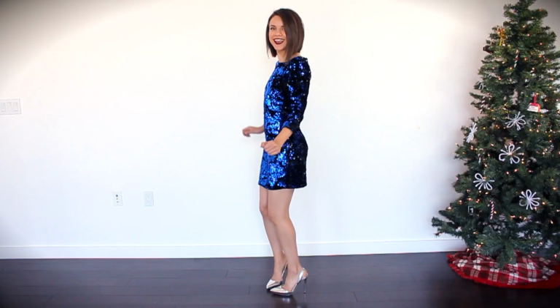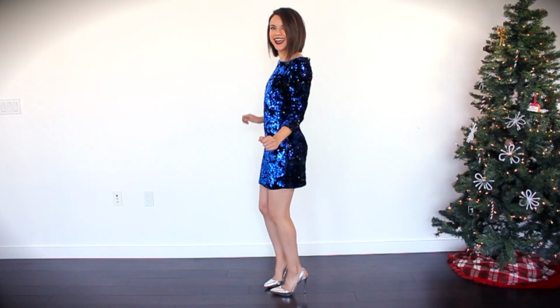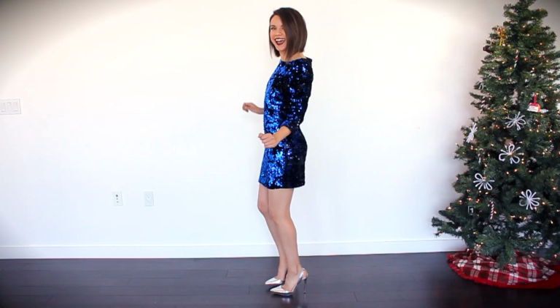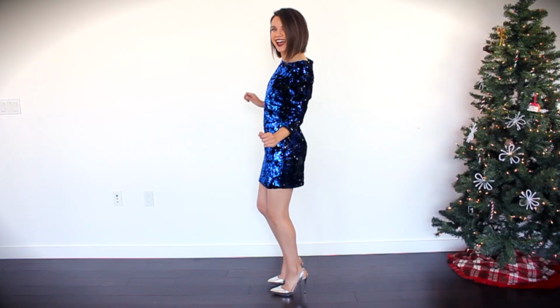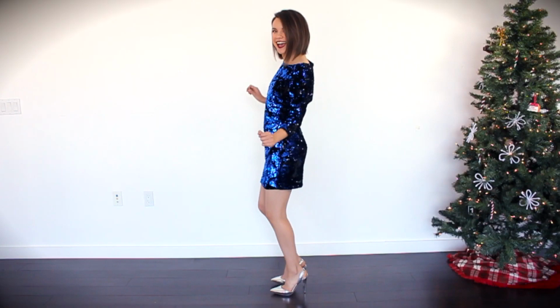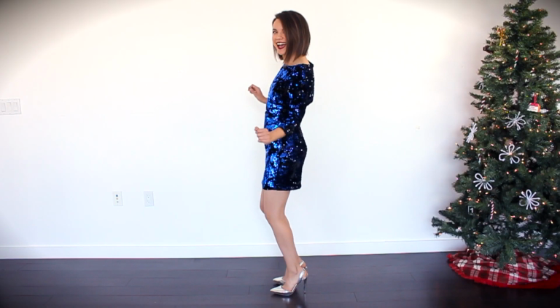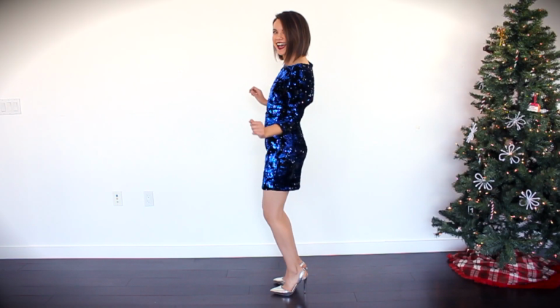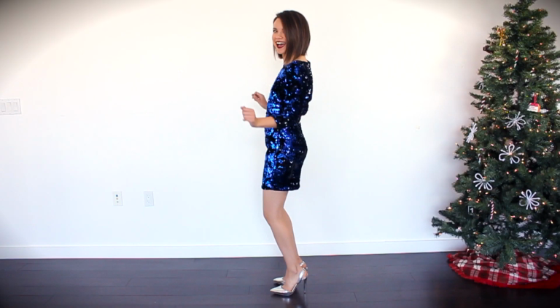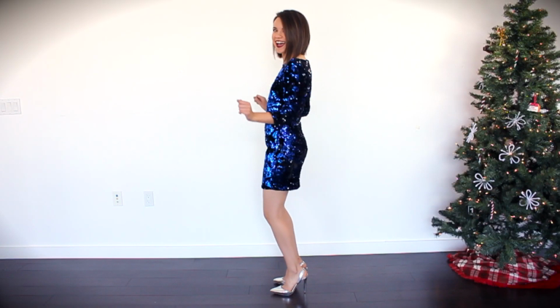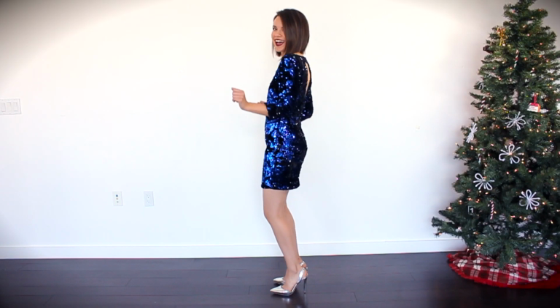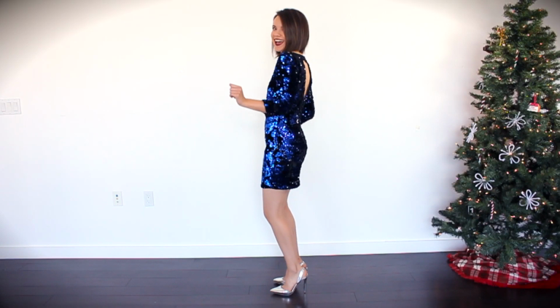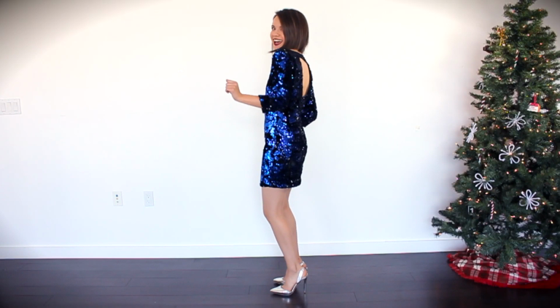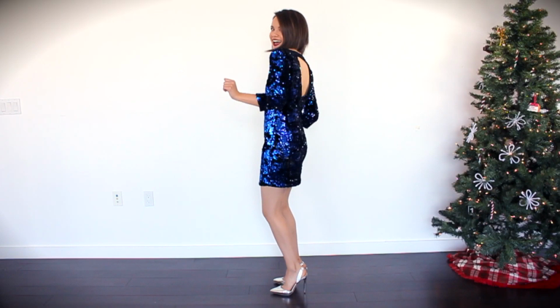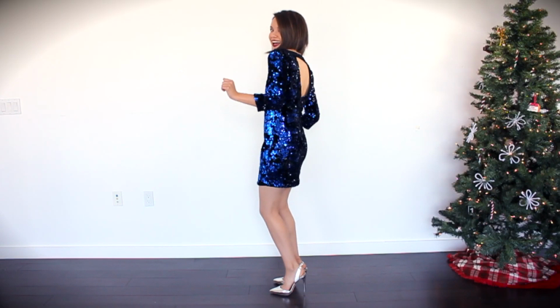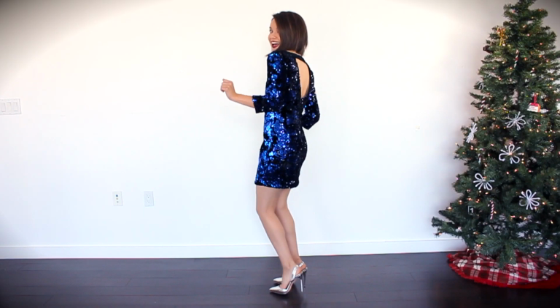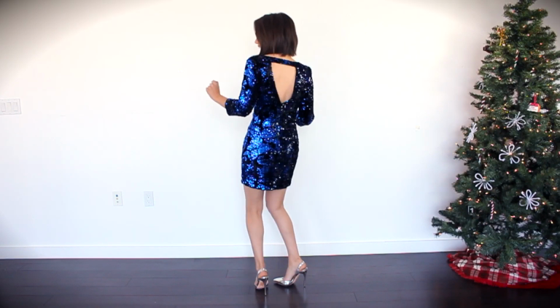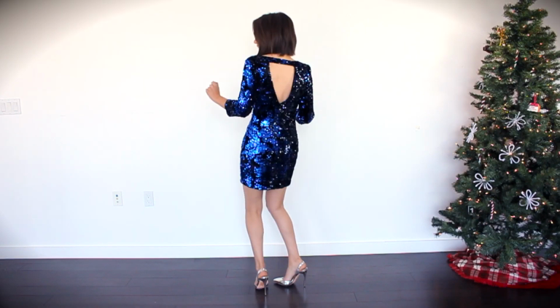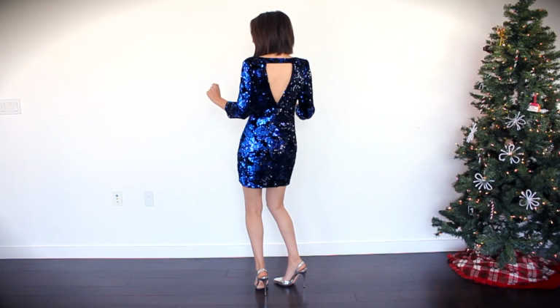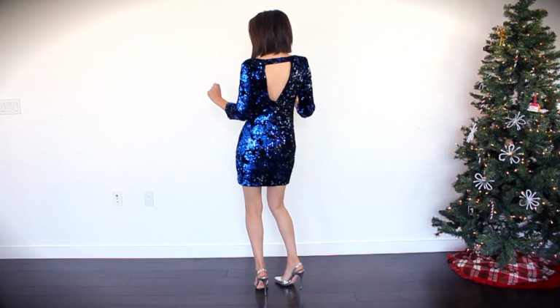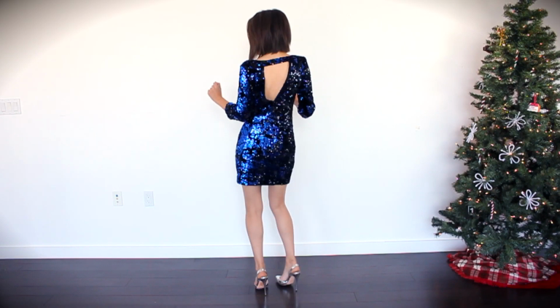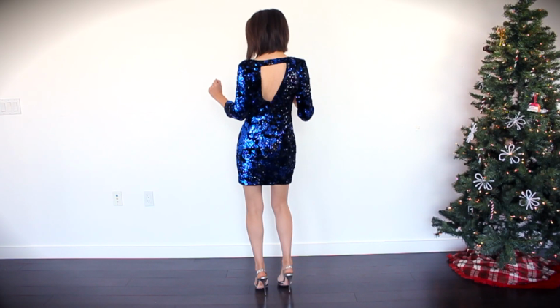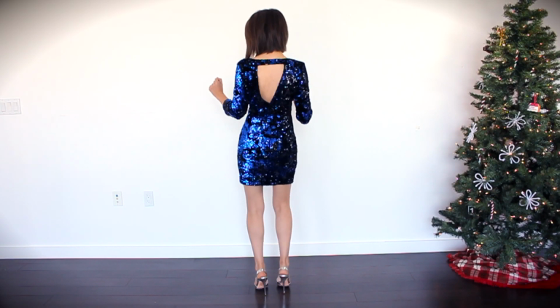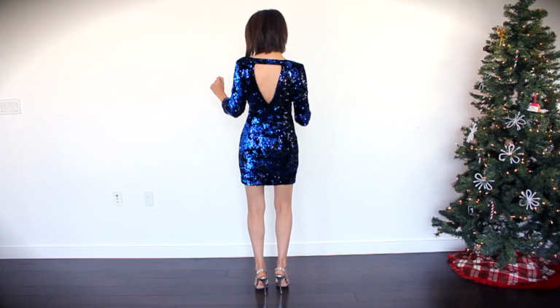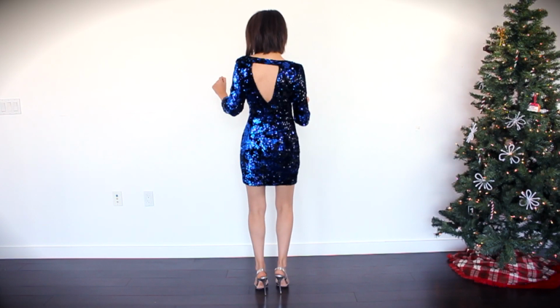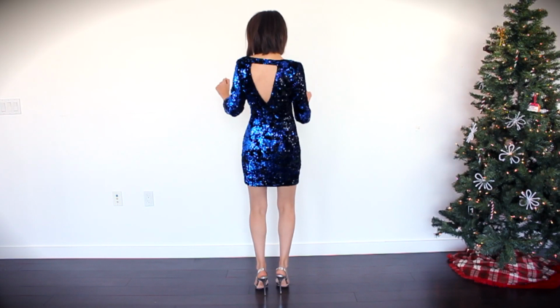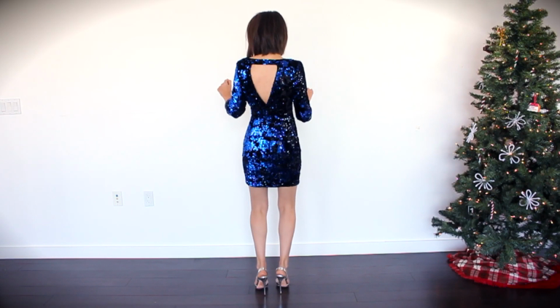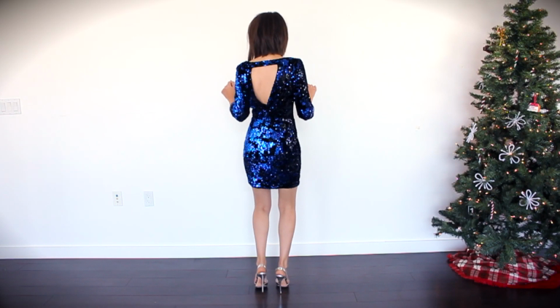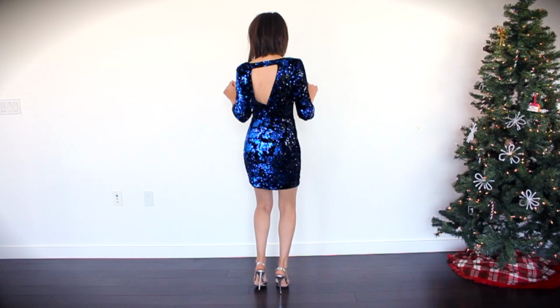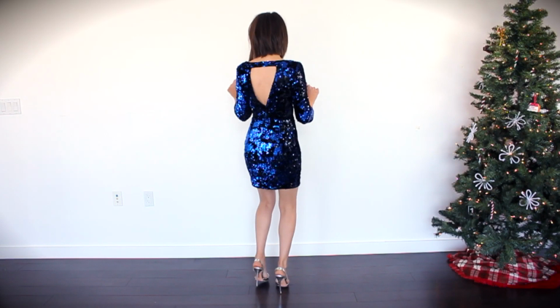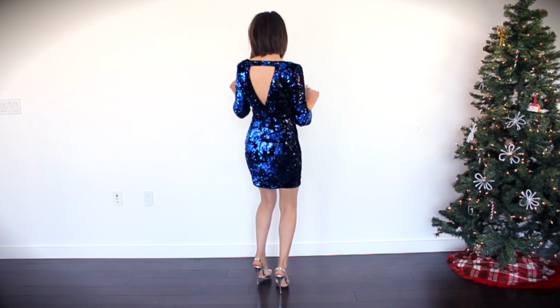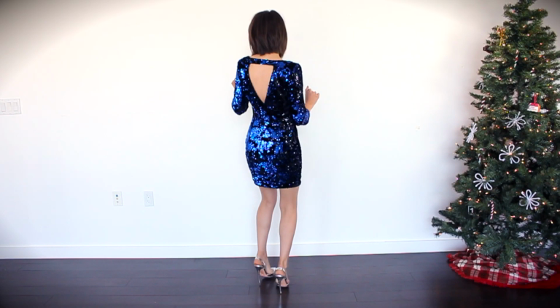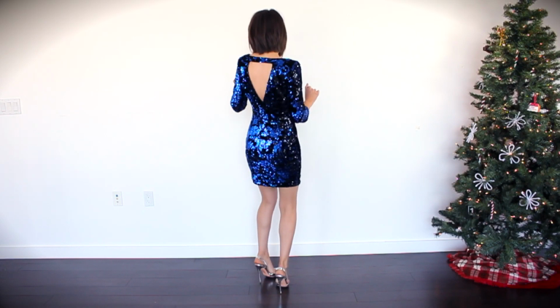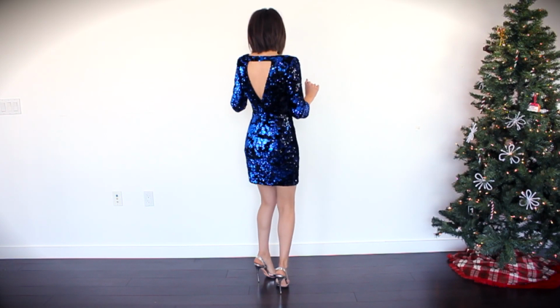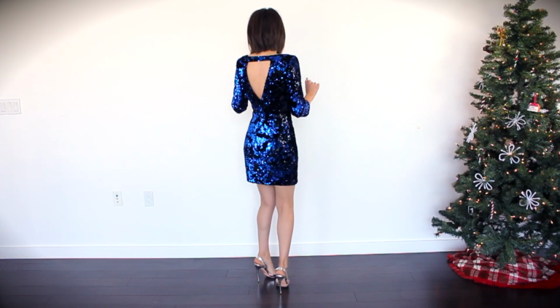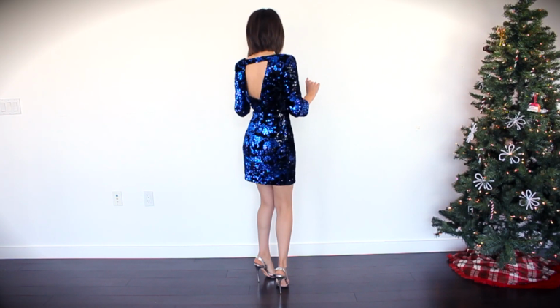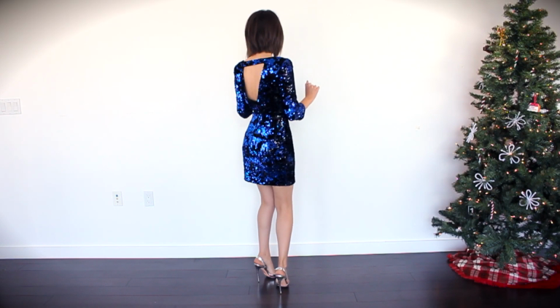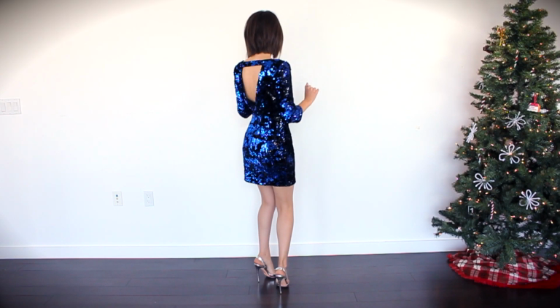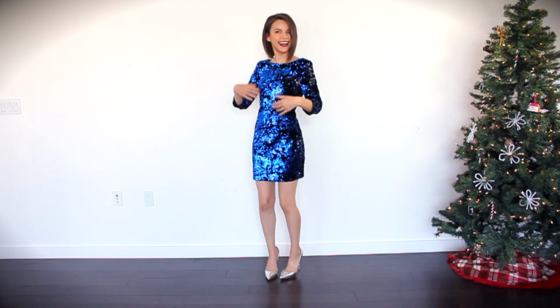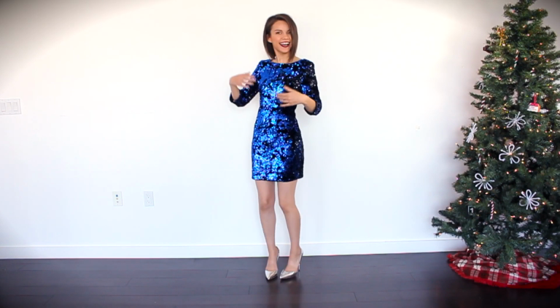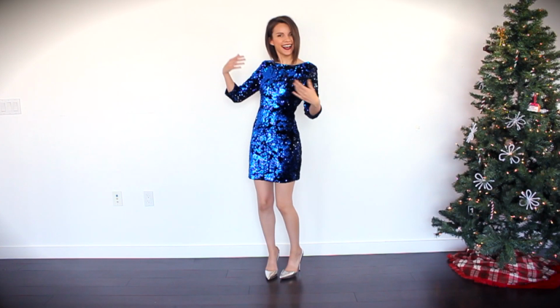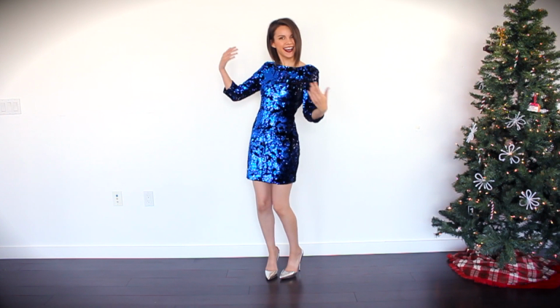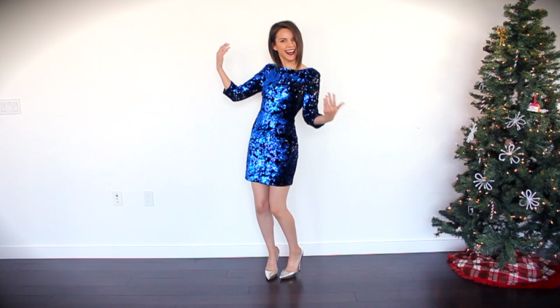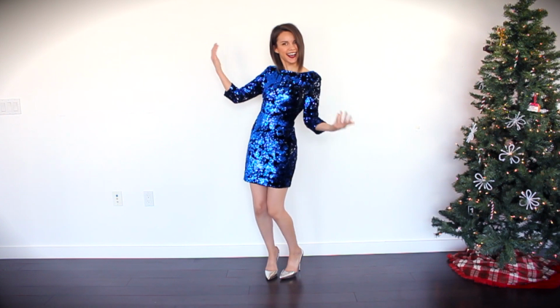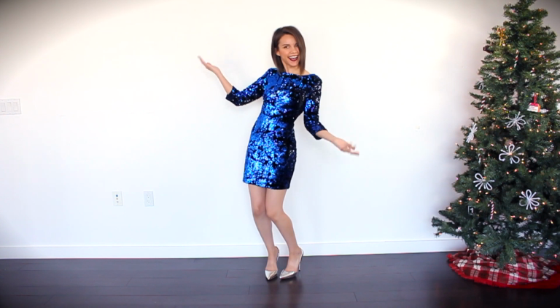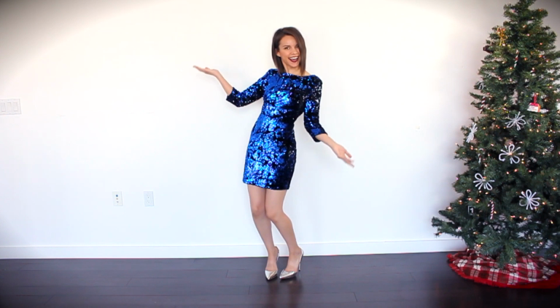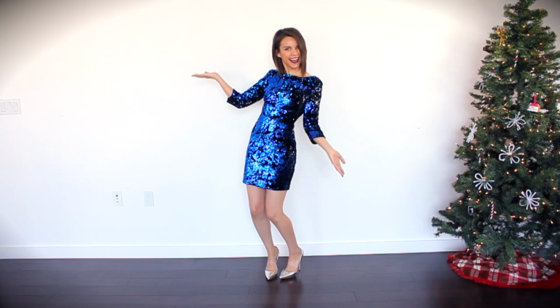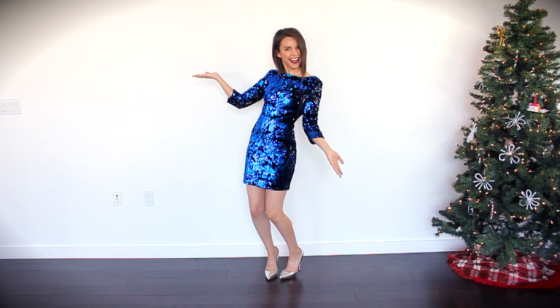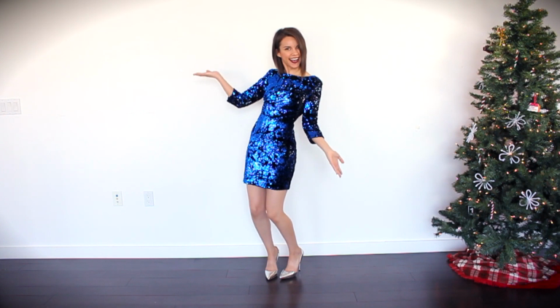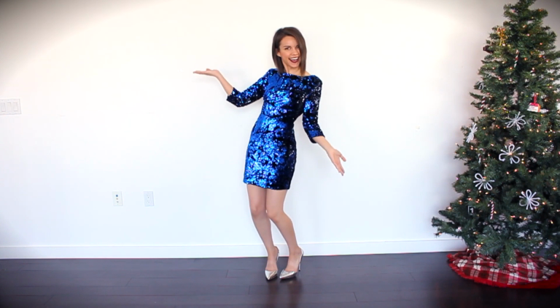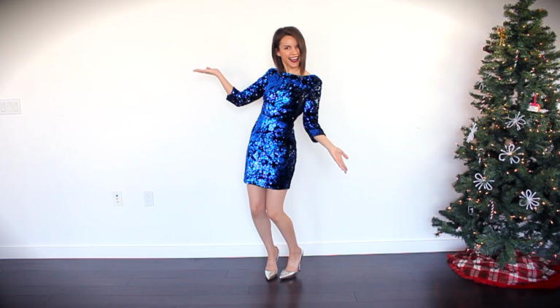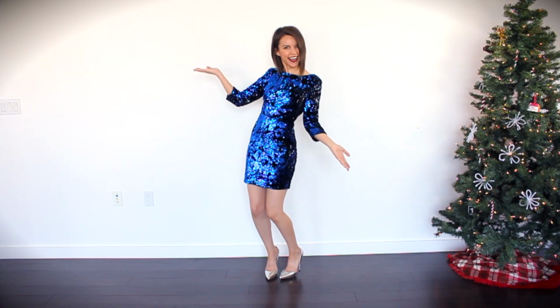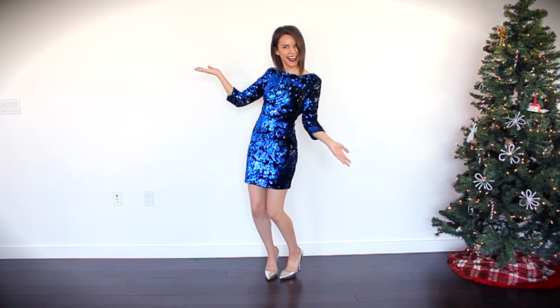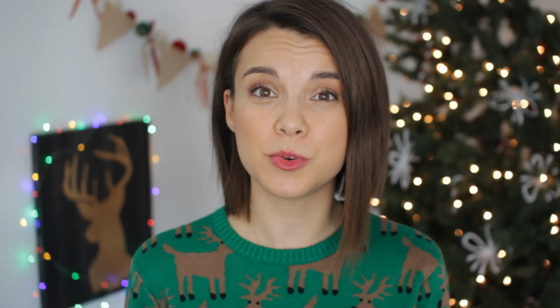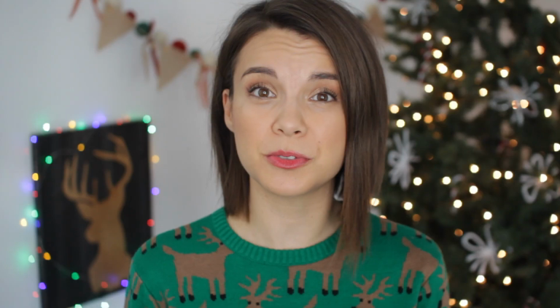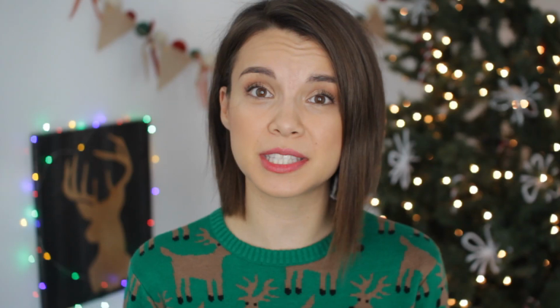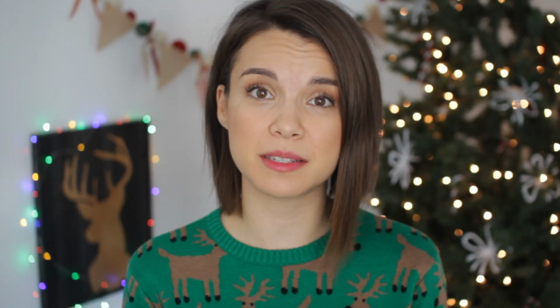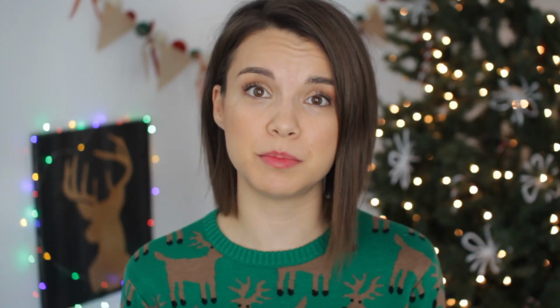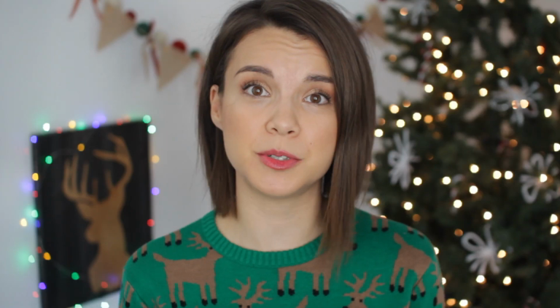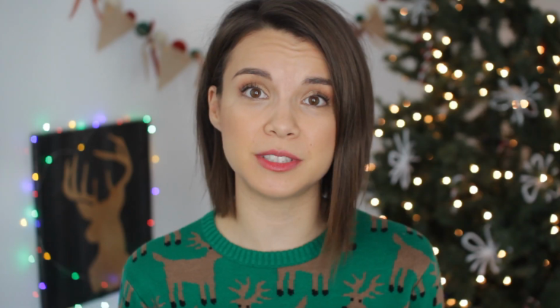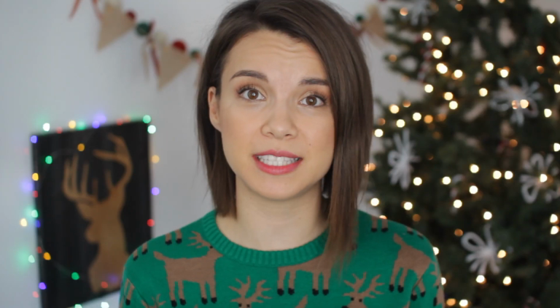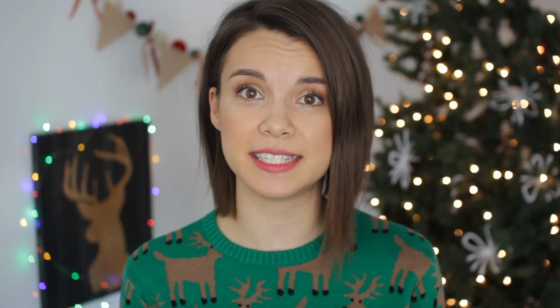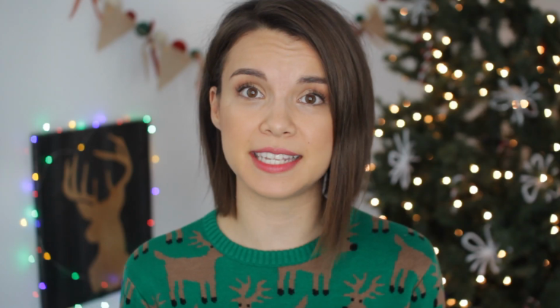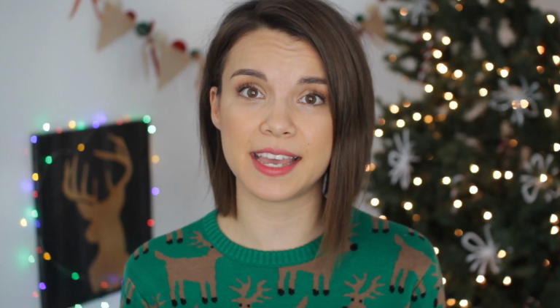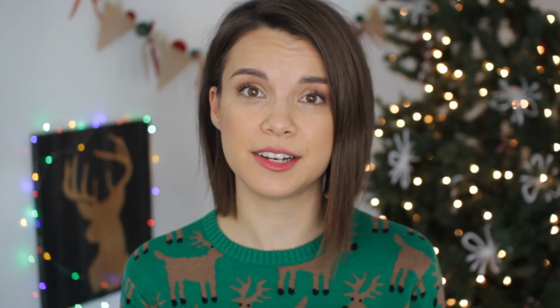I also love the cutout in the back of this dress. I think it's just a really cool, simple detail.